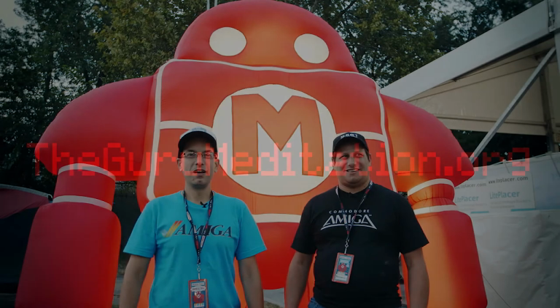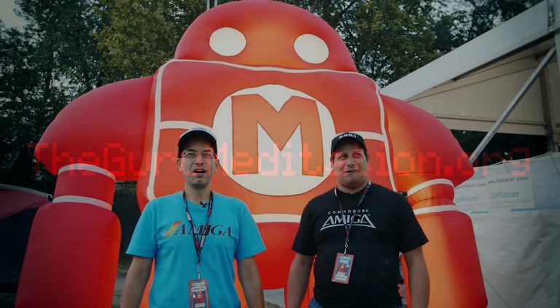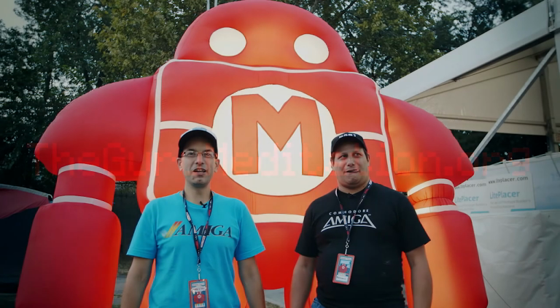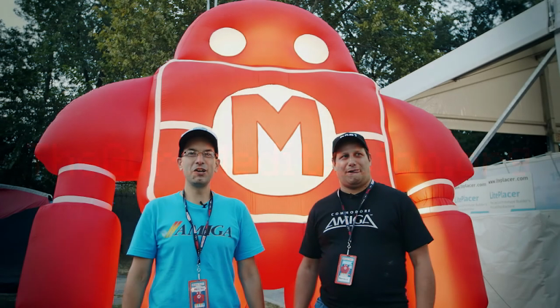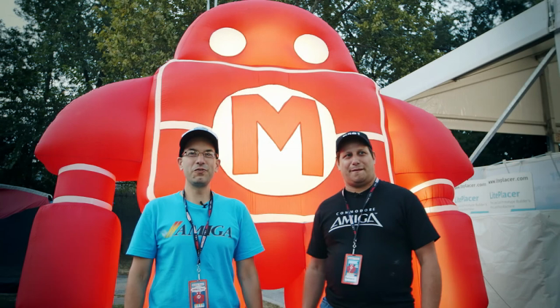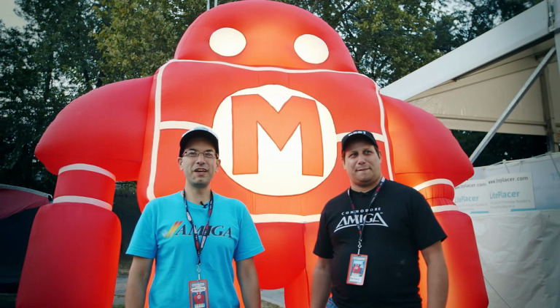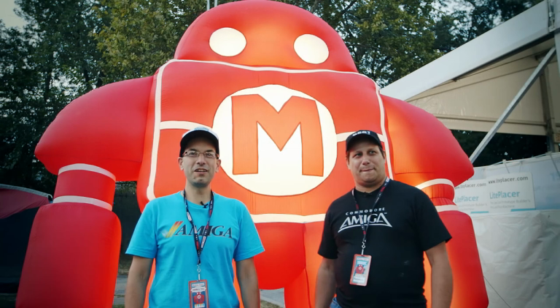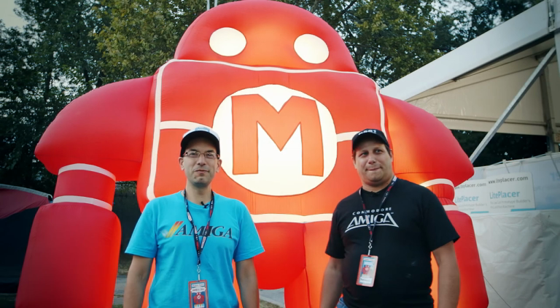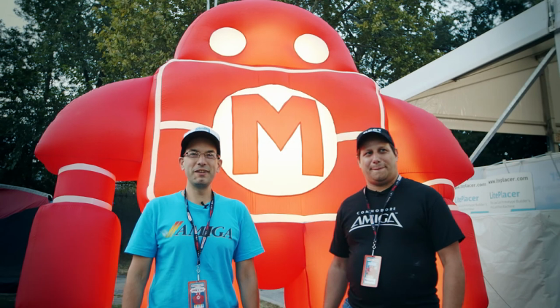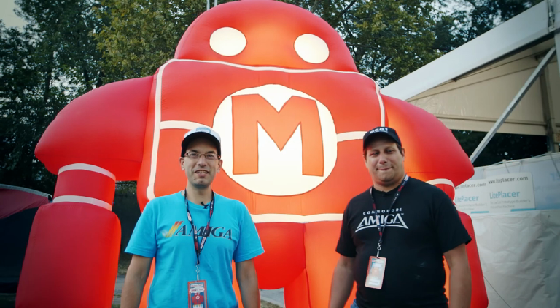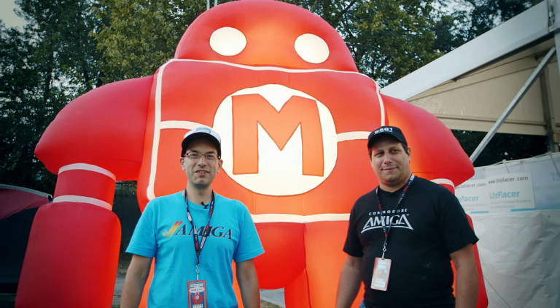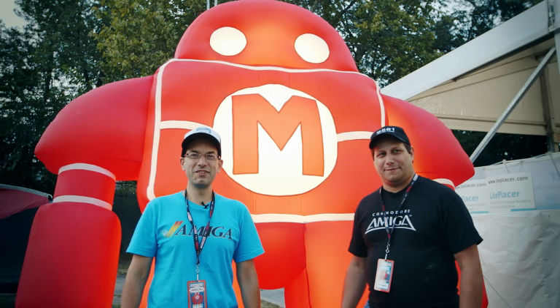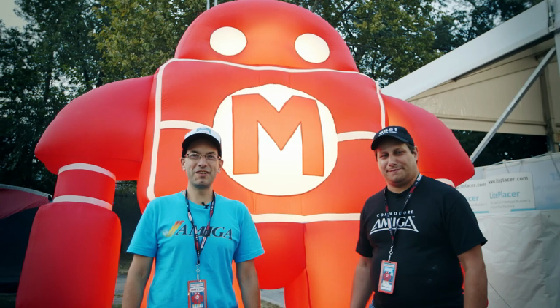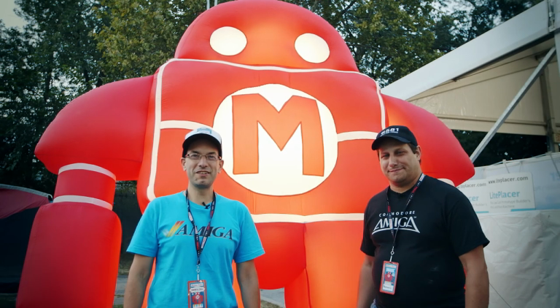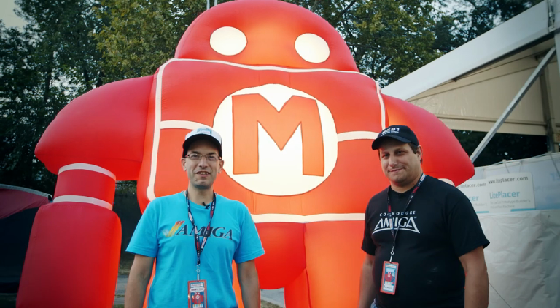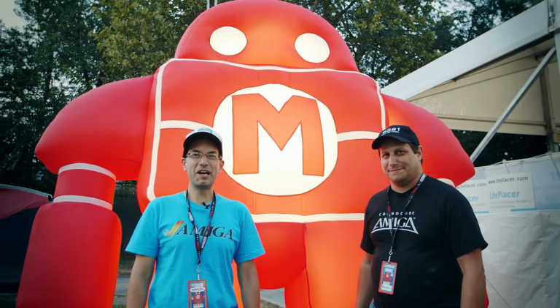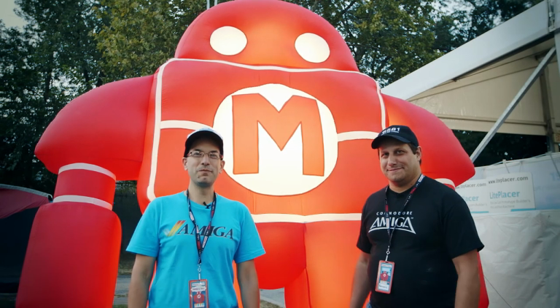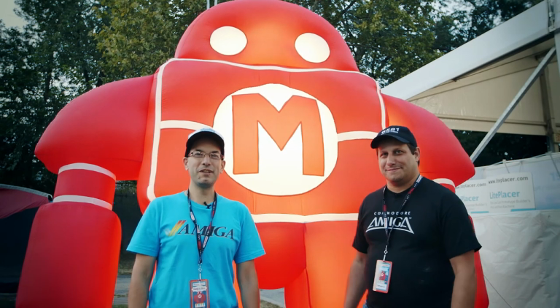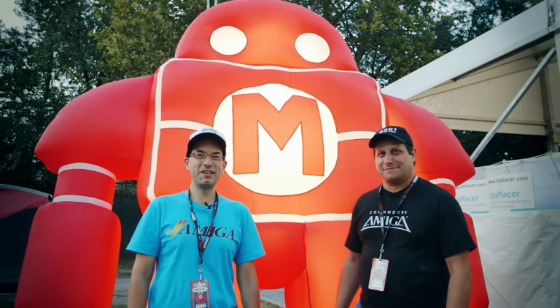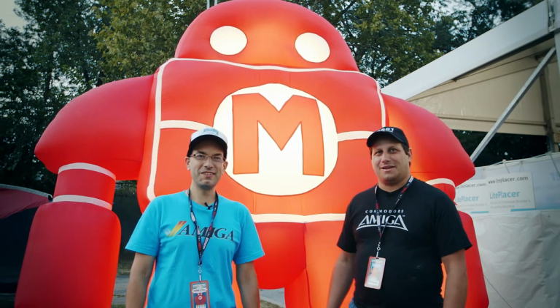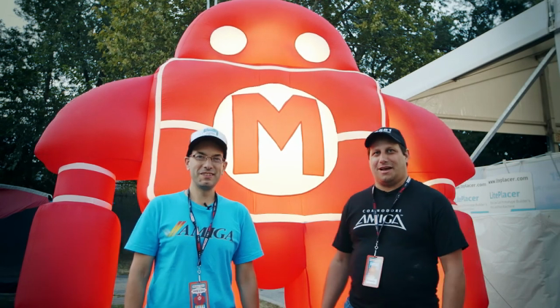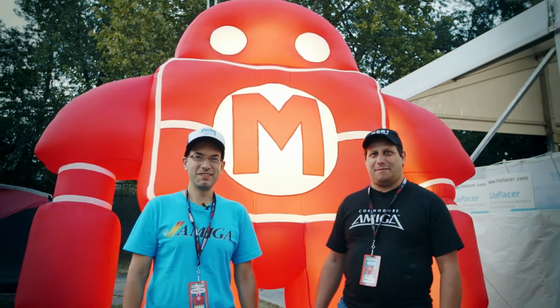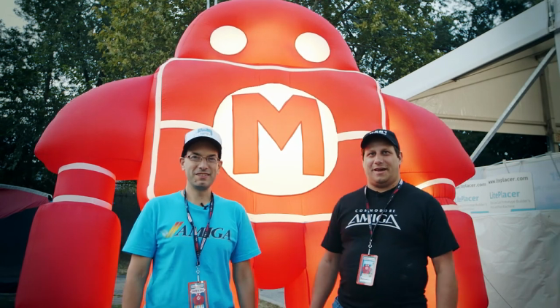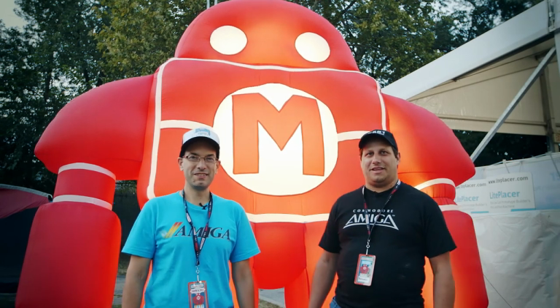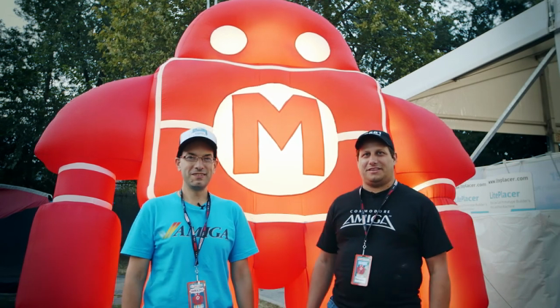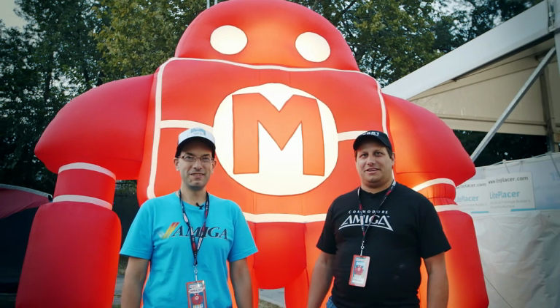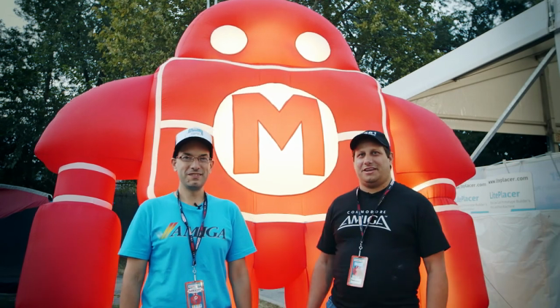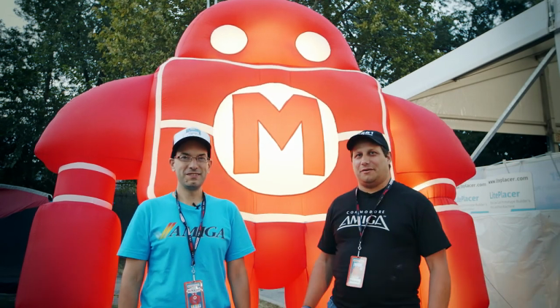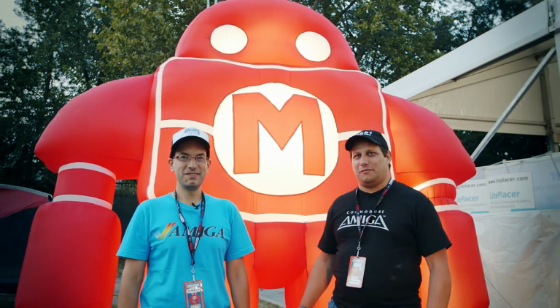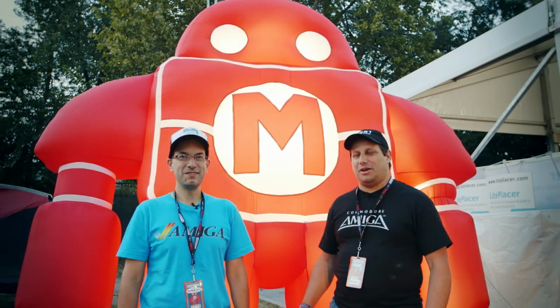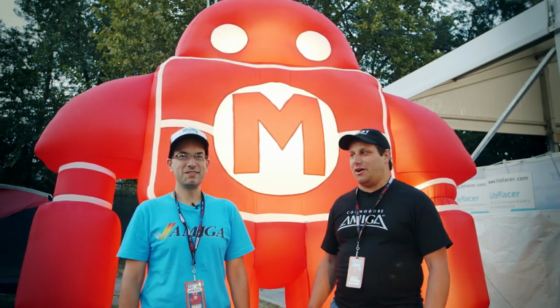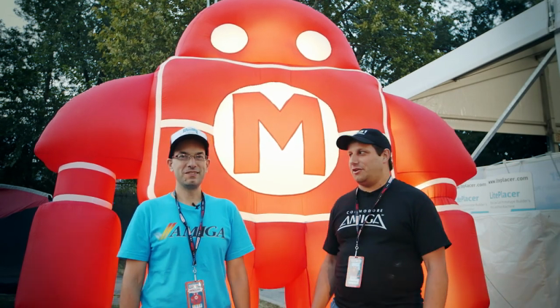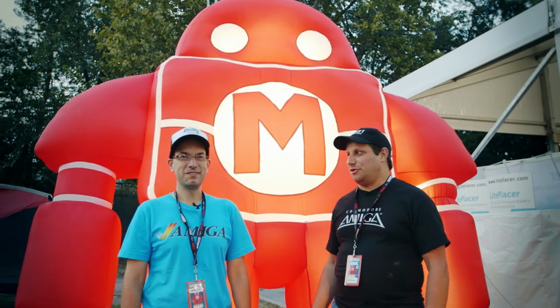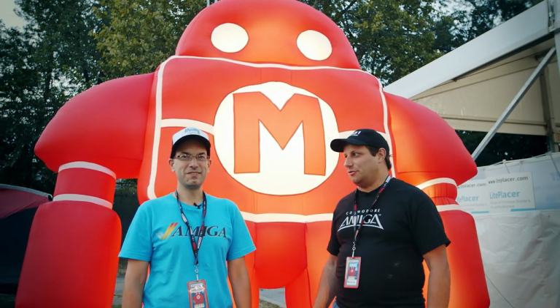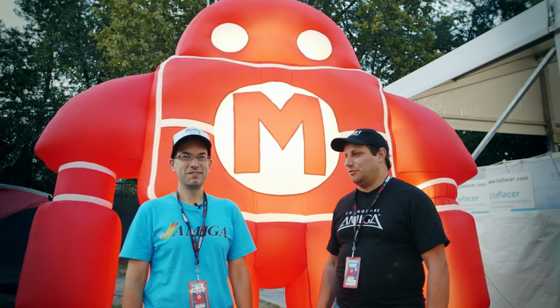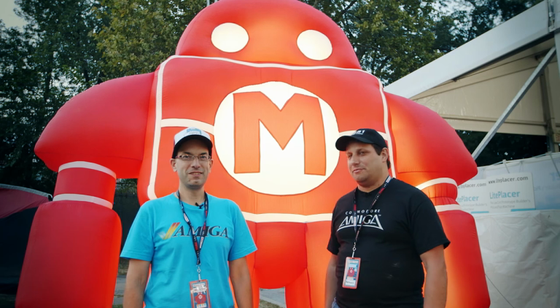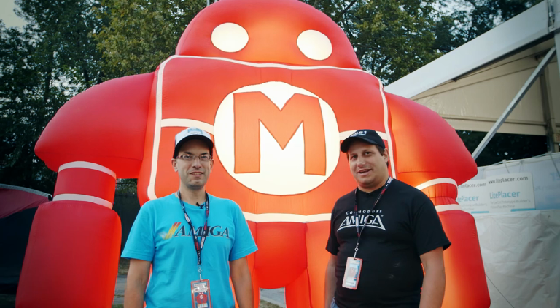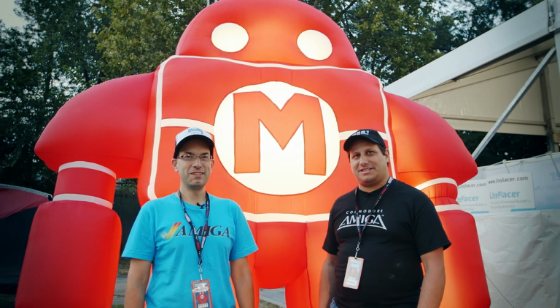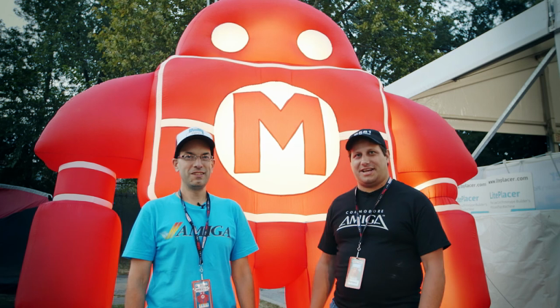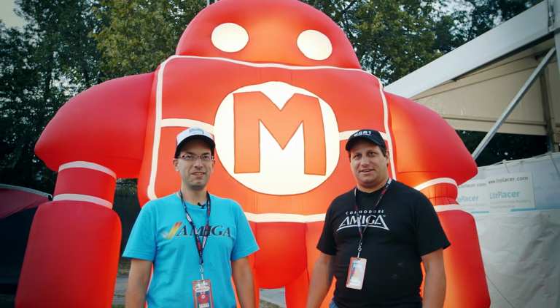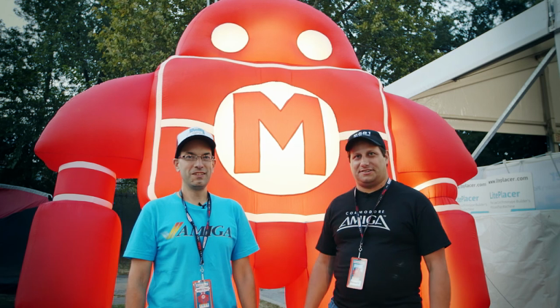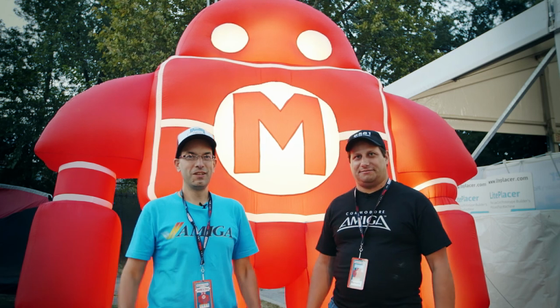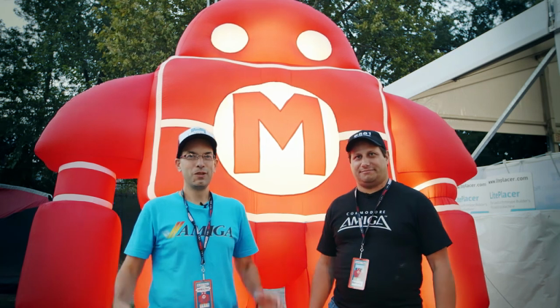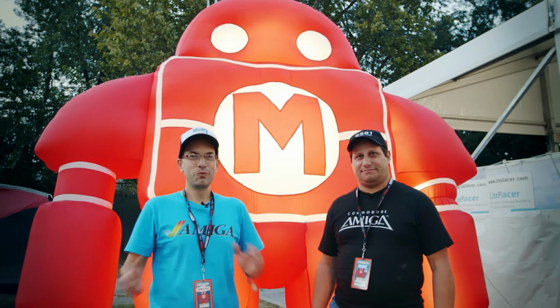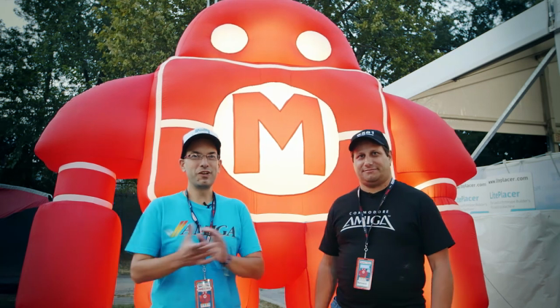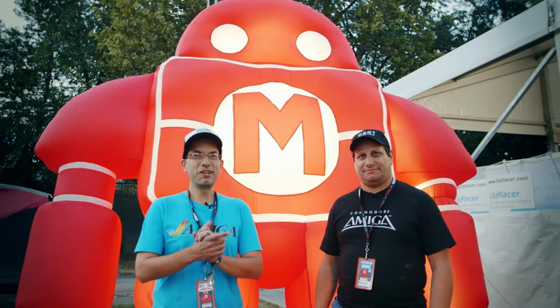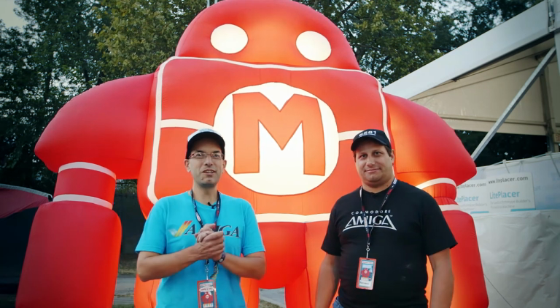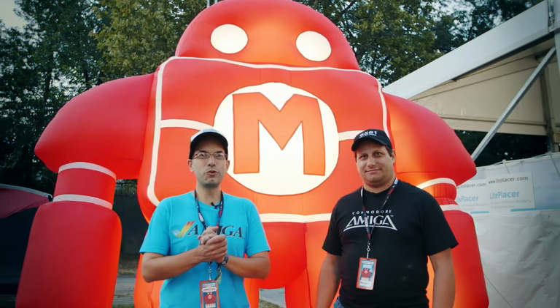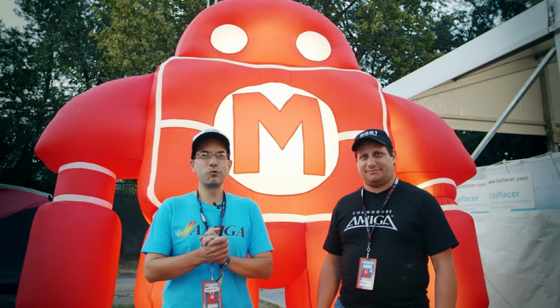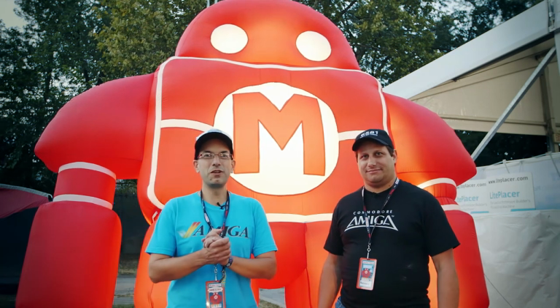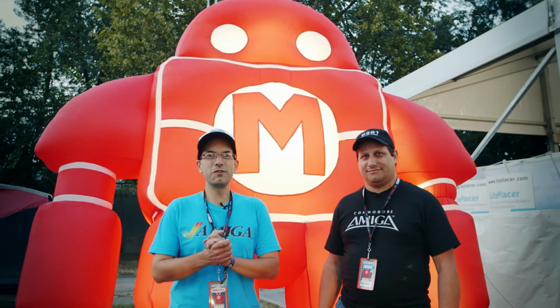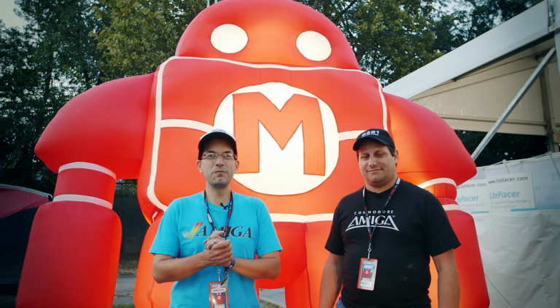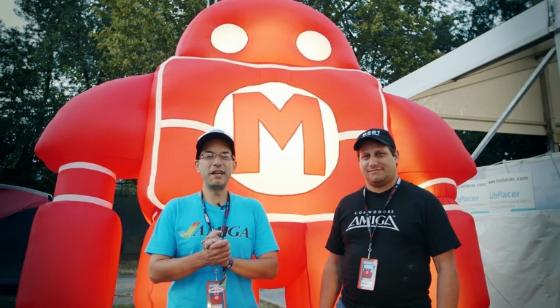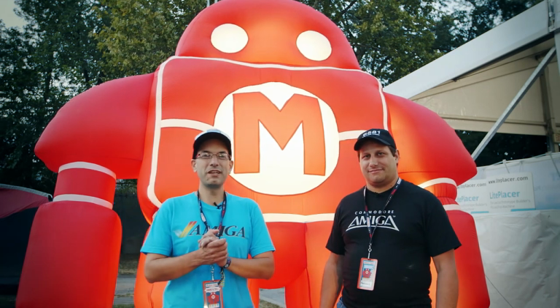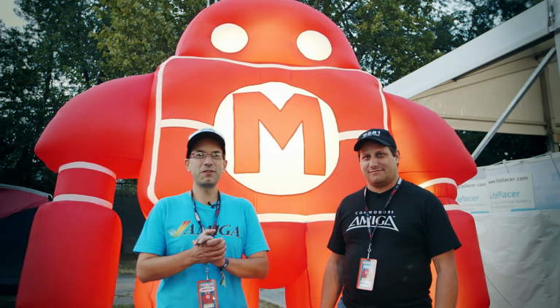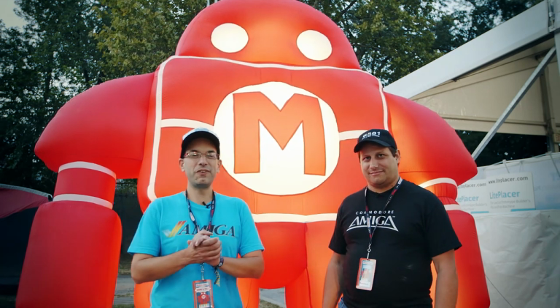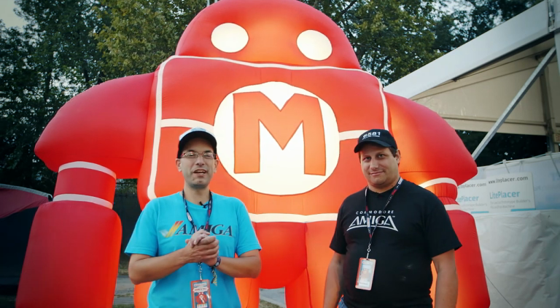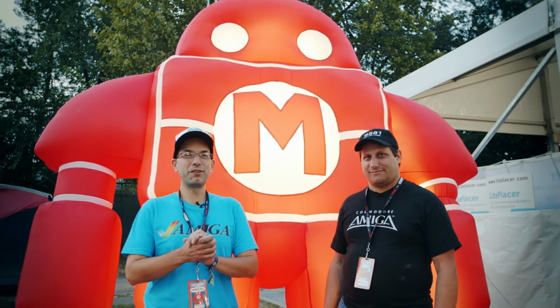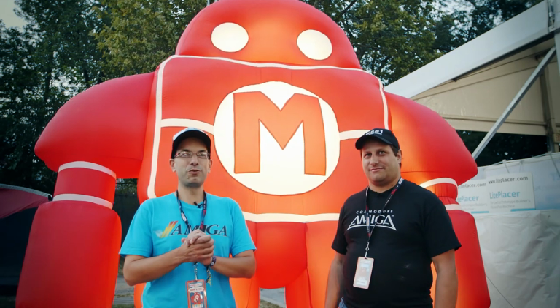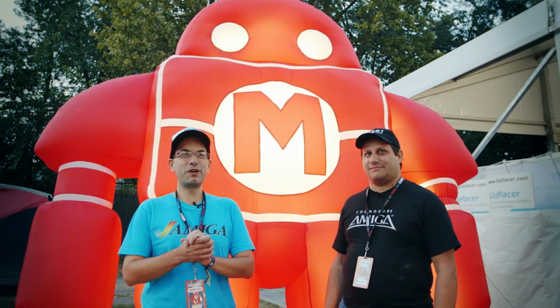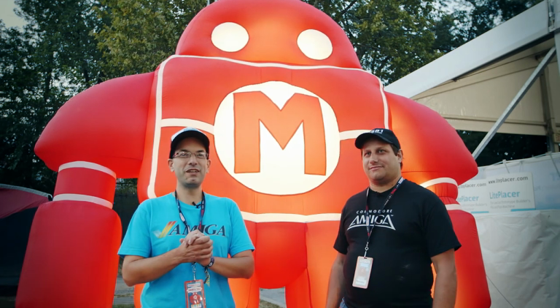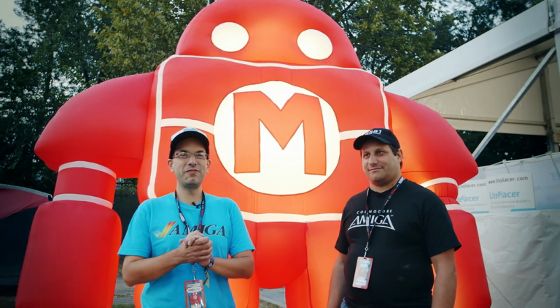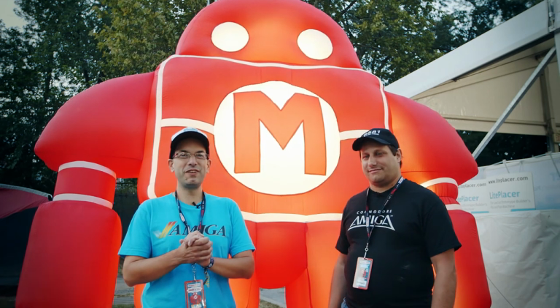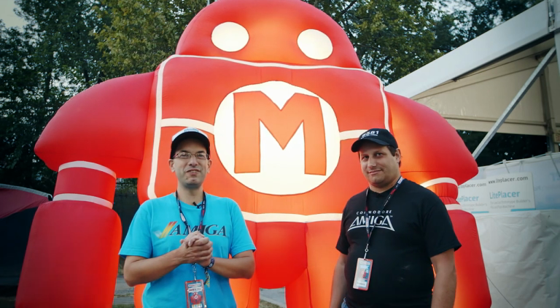Hello fellow Amiga users, I'm Bill, I'm Anthony, and we are the Guru Meditation. We're here at World Maker Faire 2015.